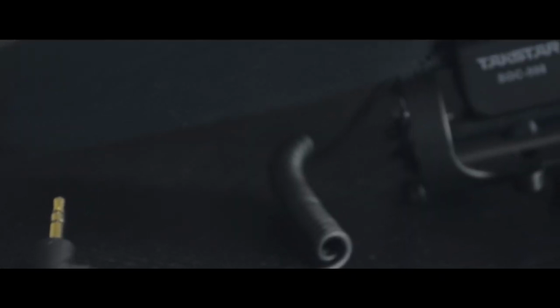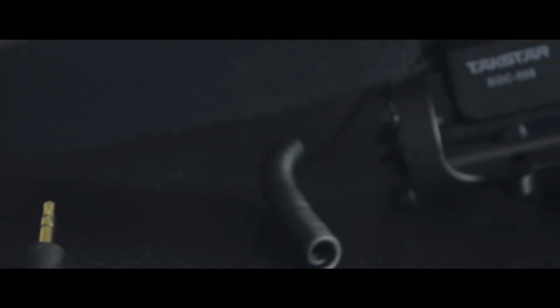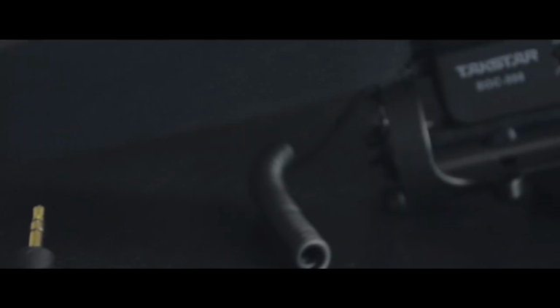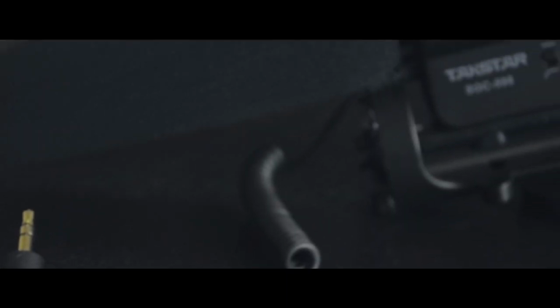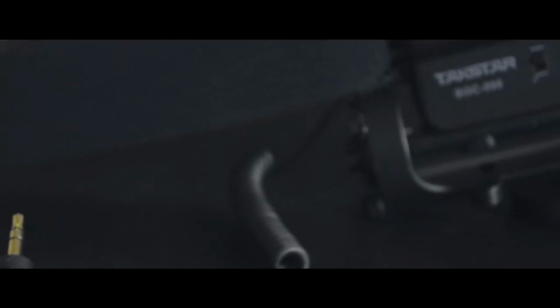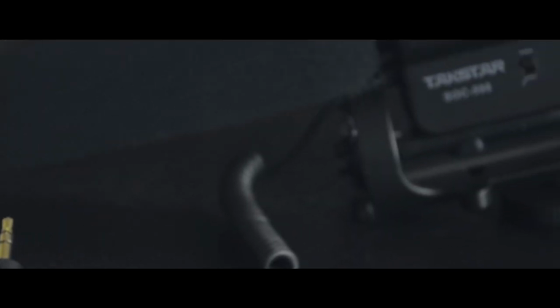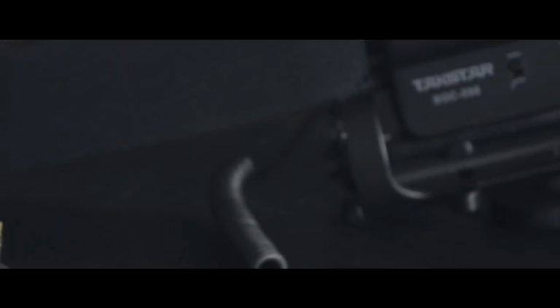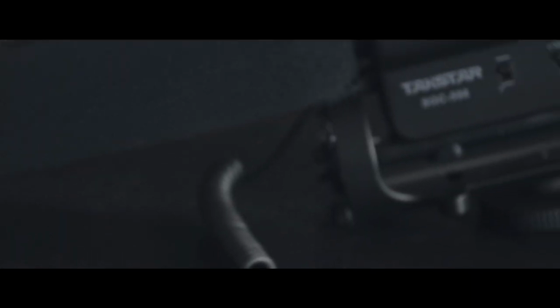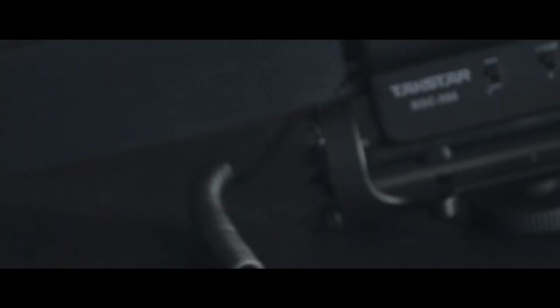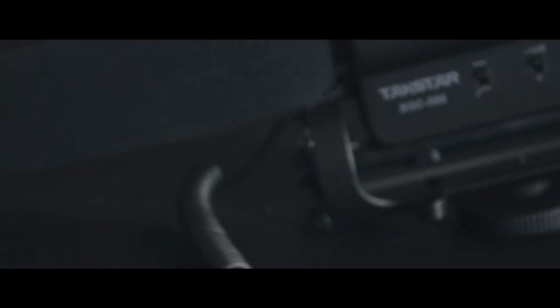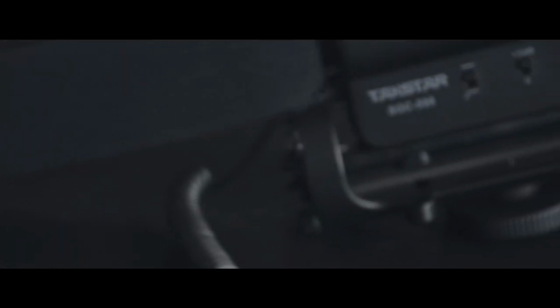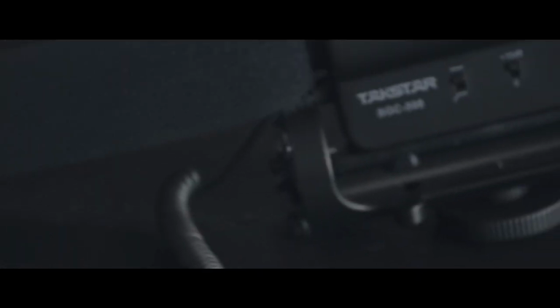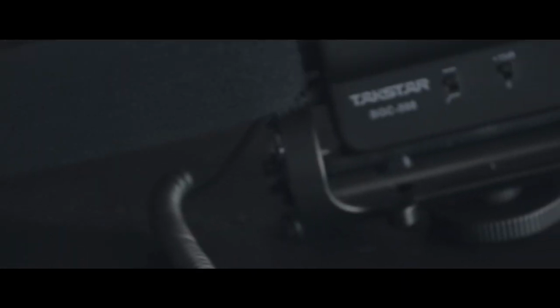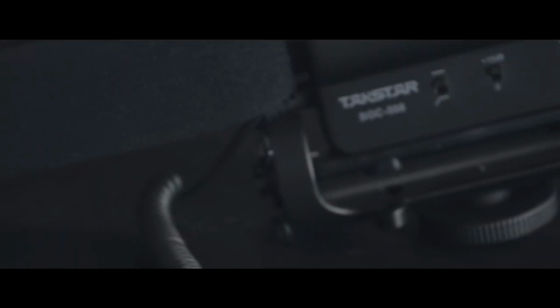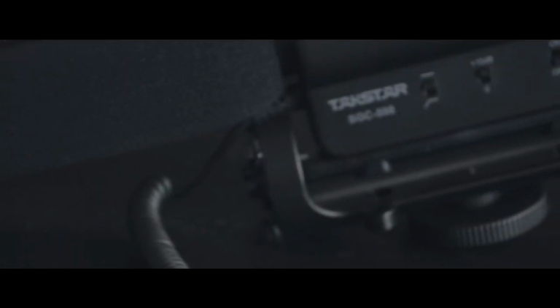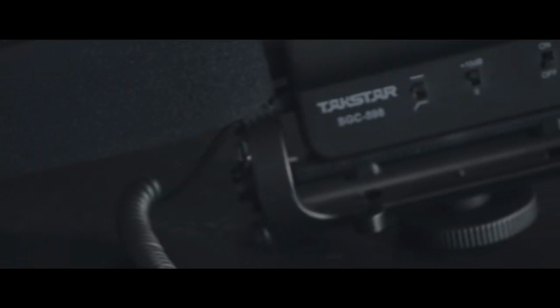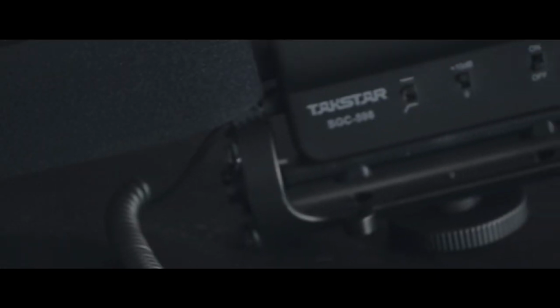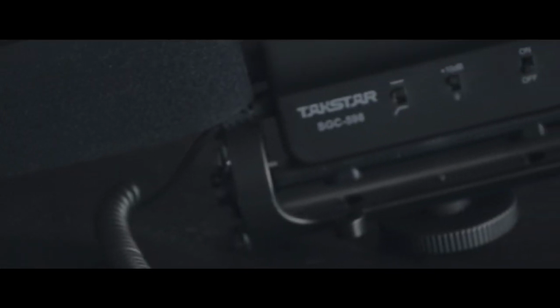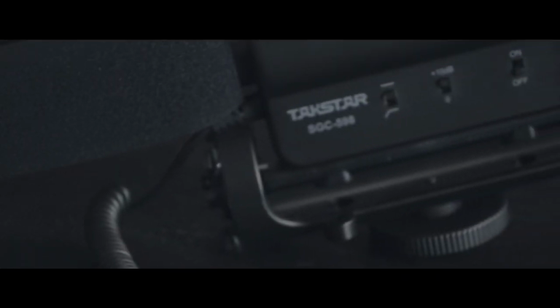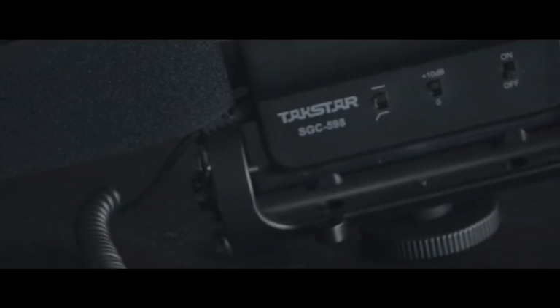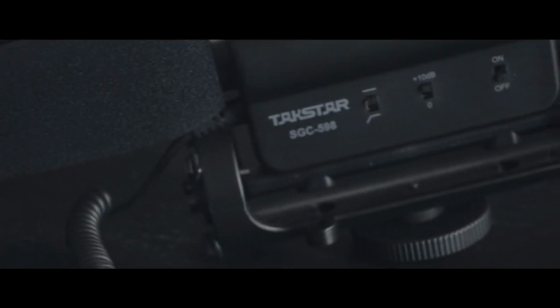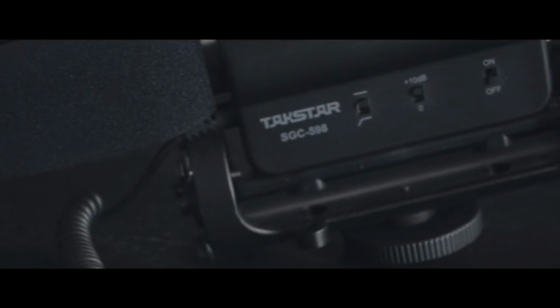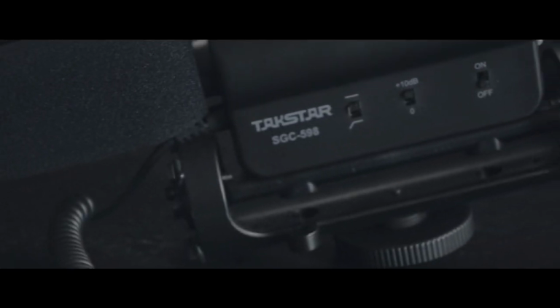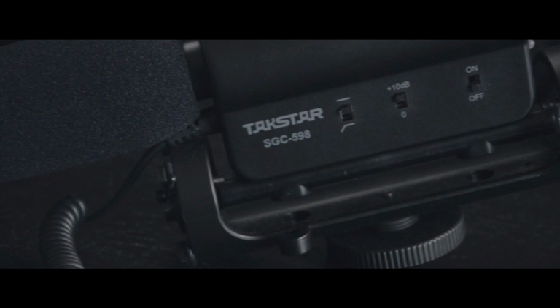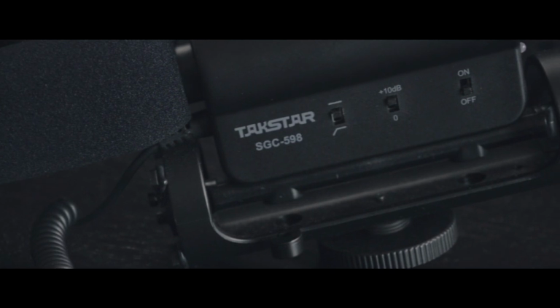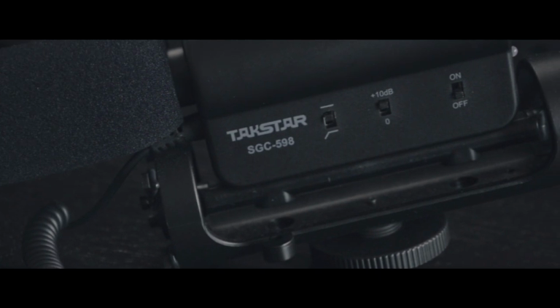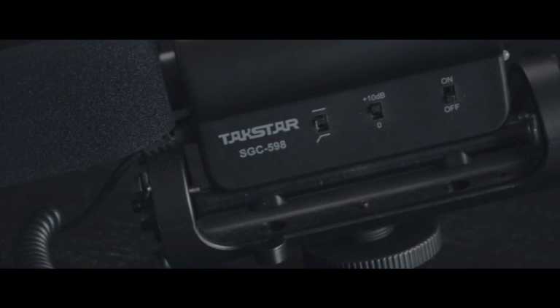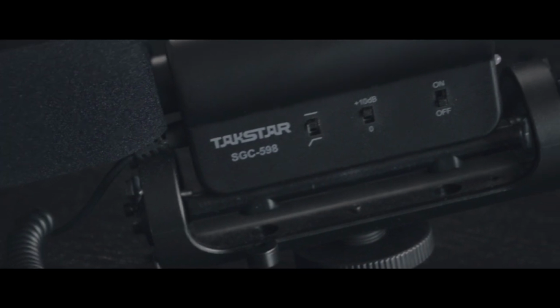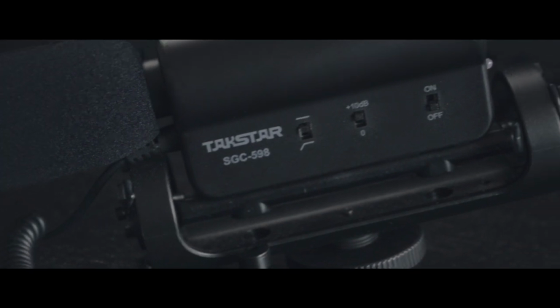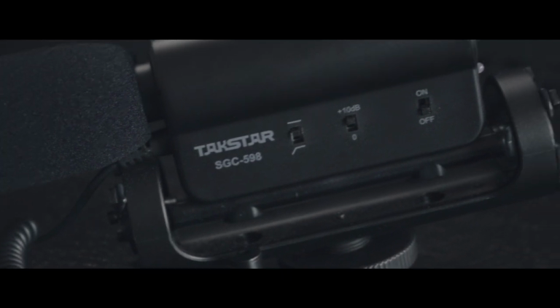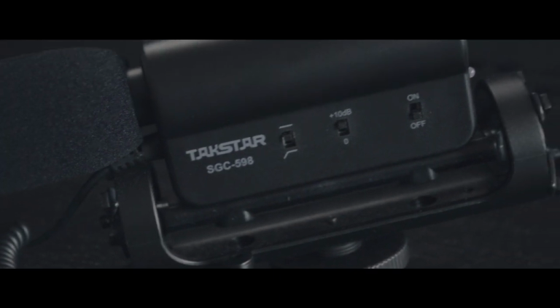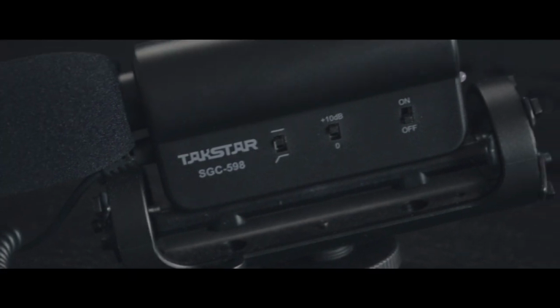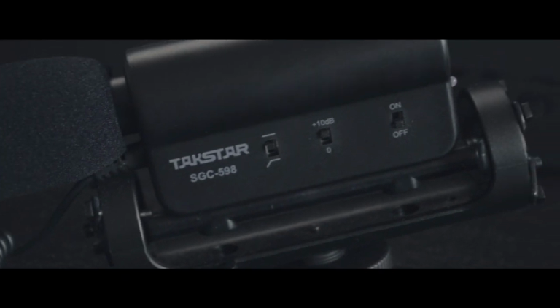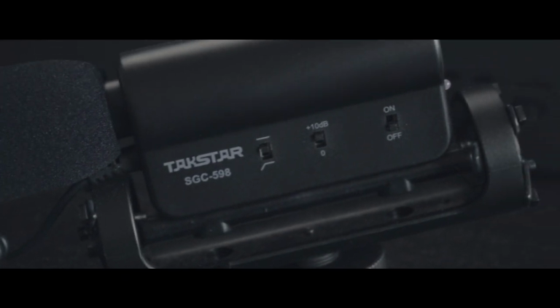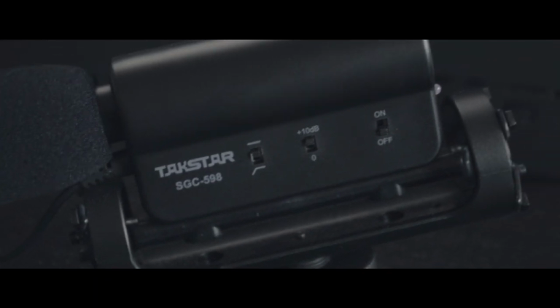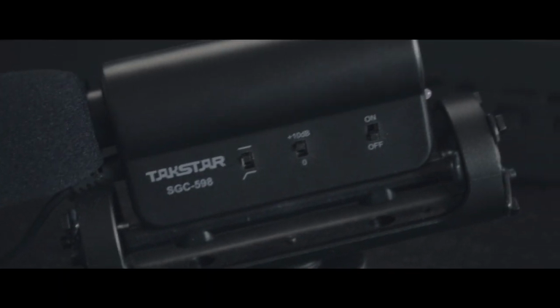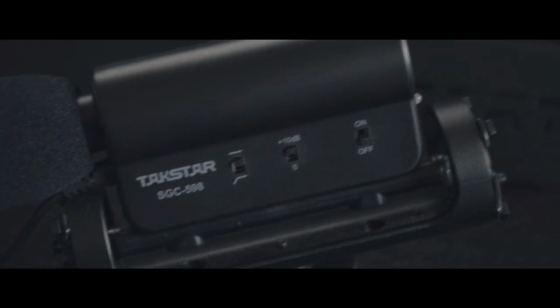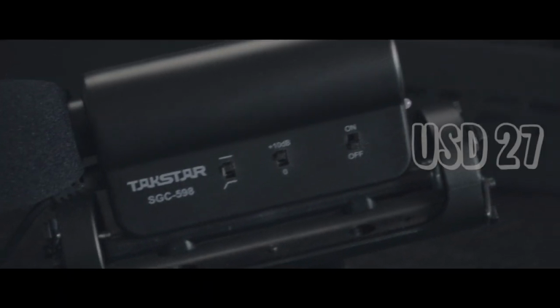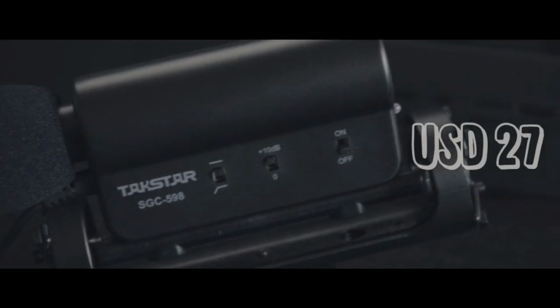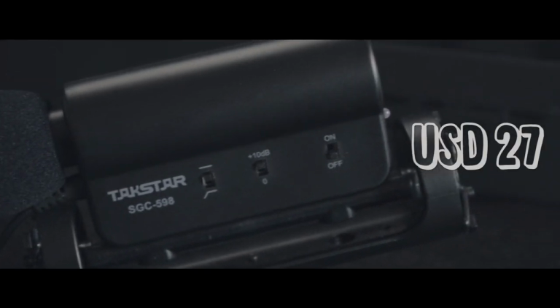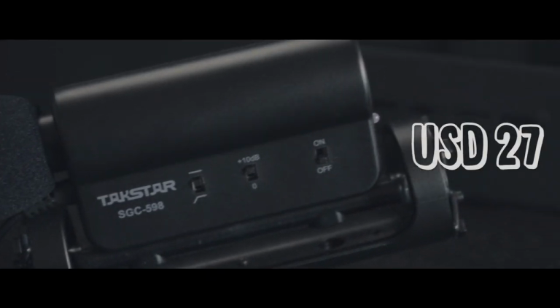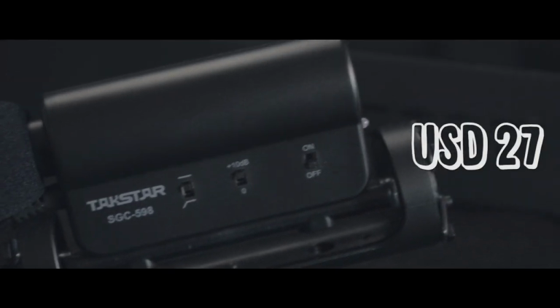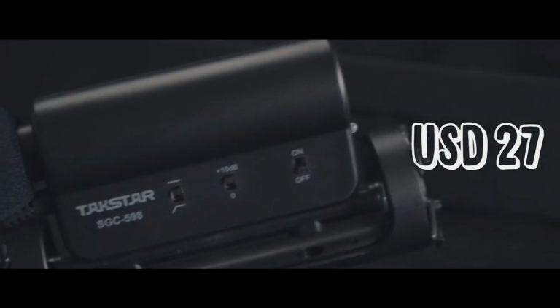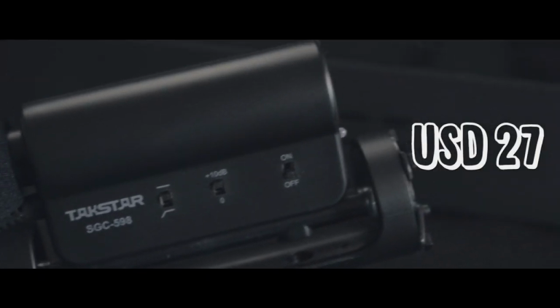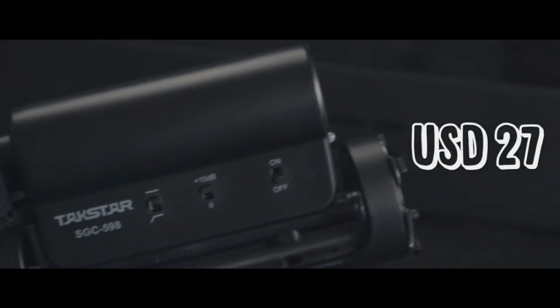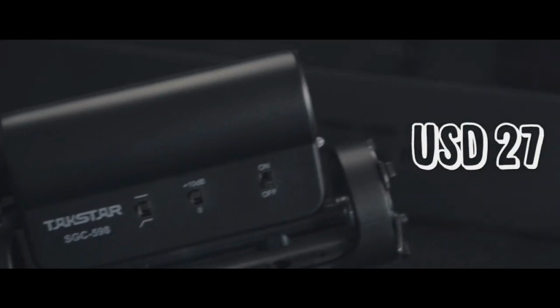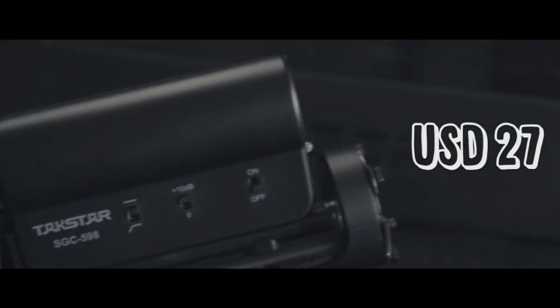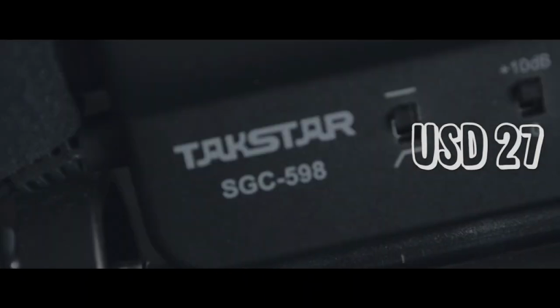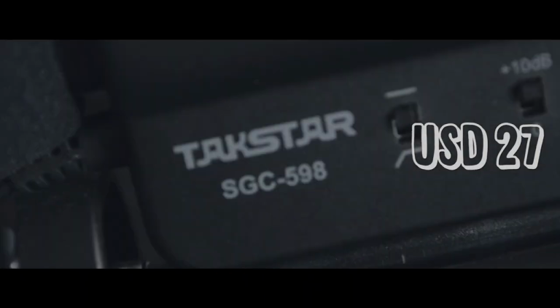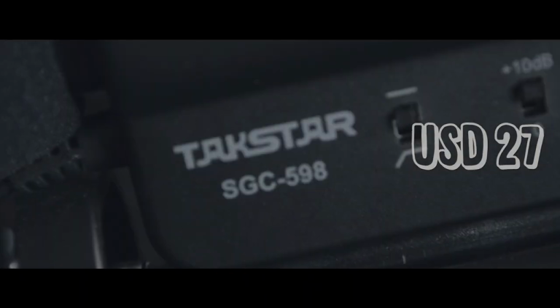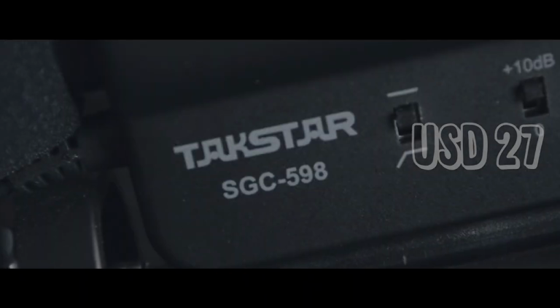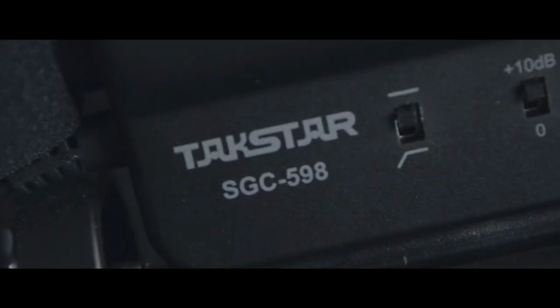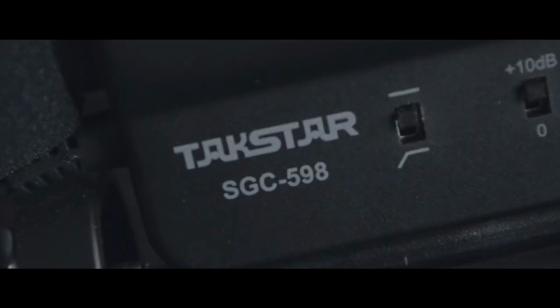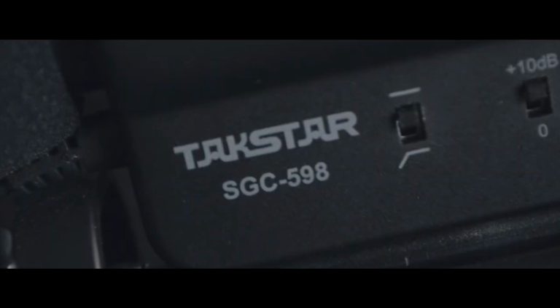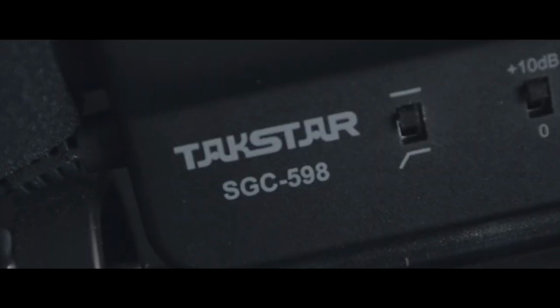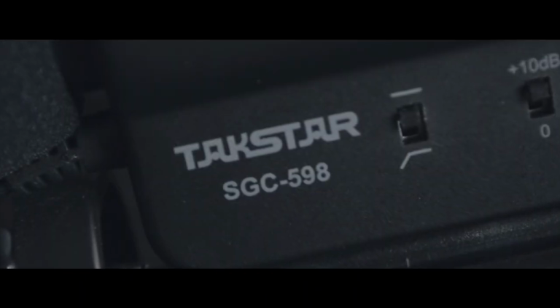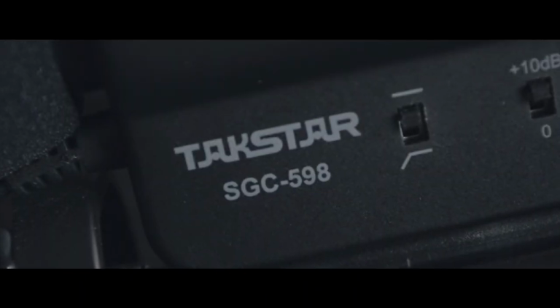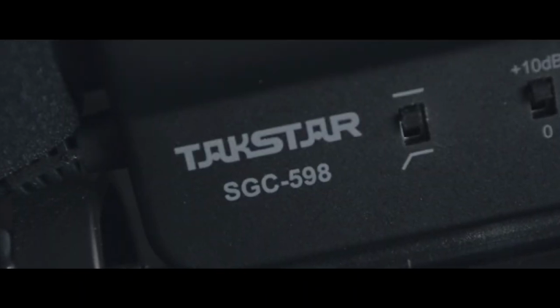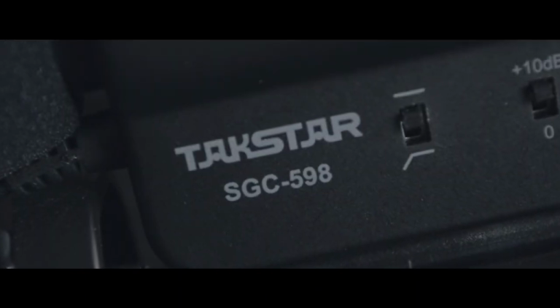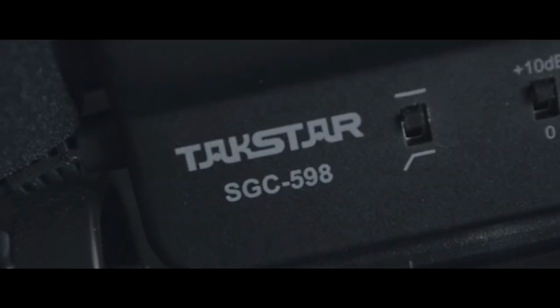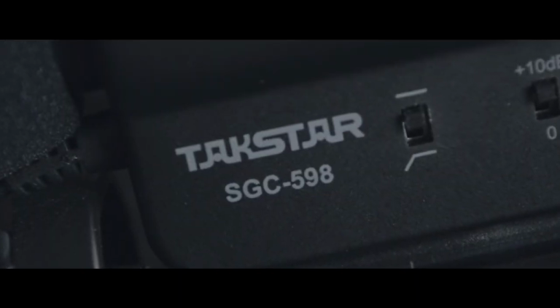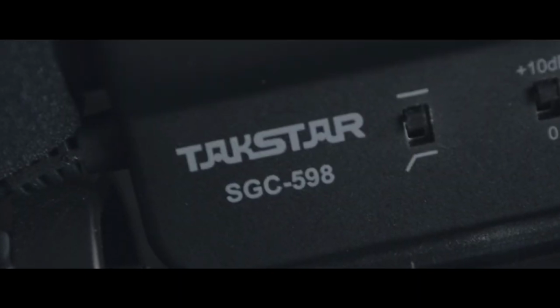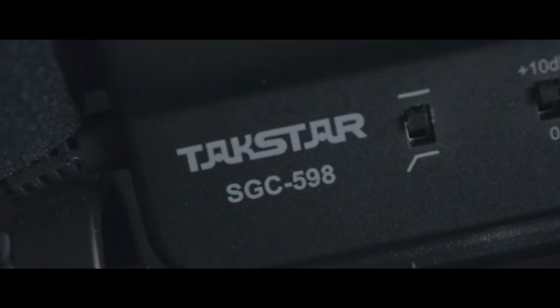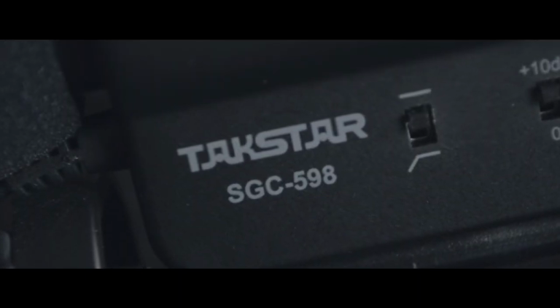Stick around for the TACSTAR SGC-598 which only costs $27, but first let's roll the intro.